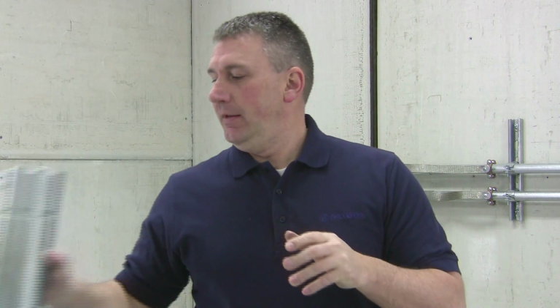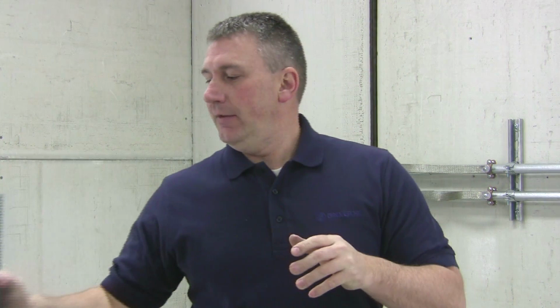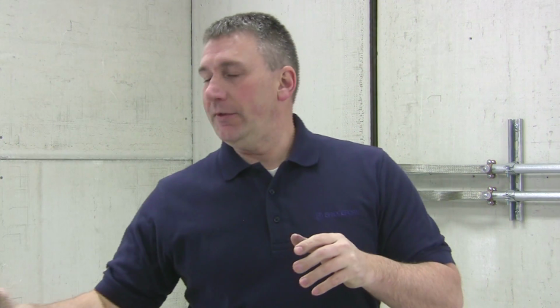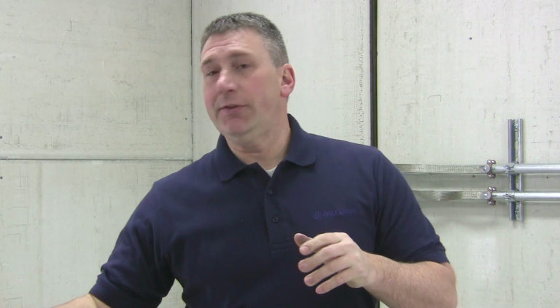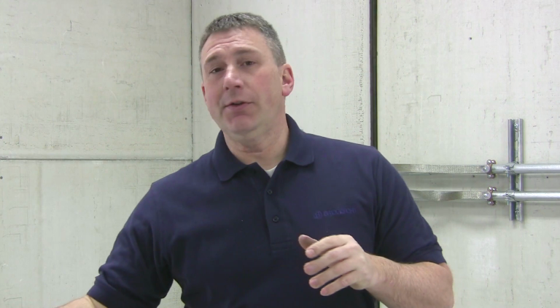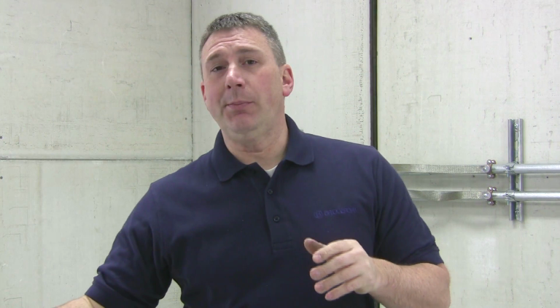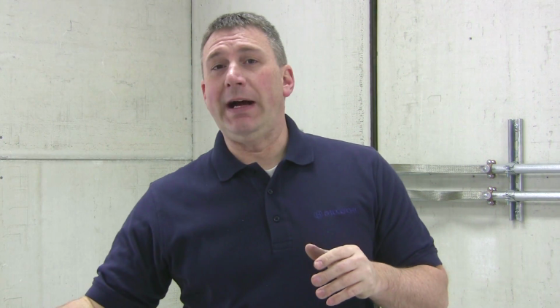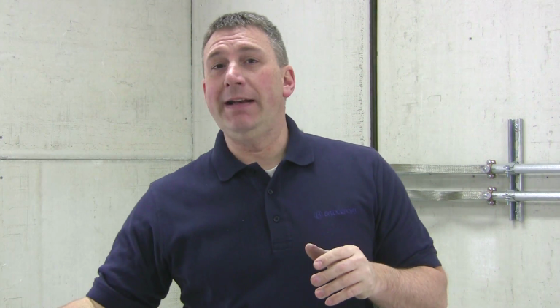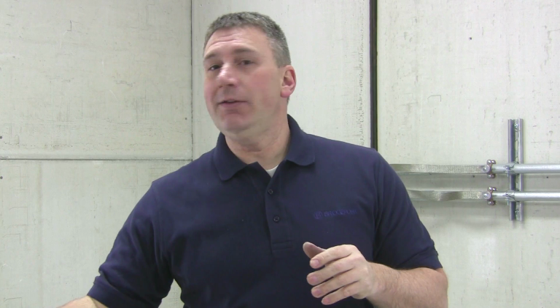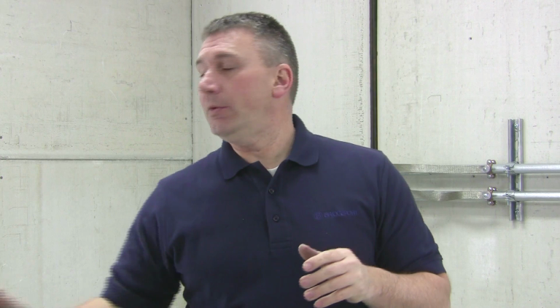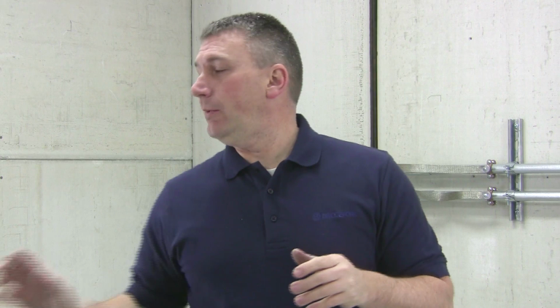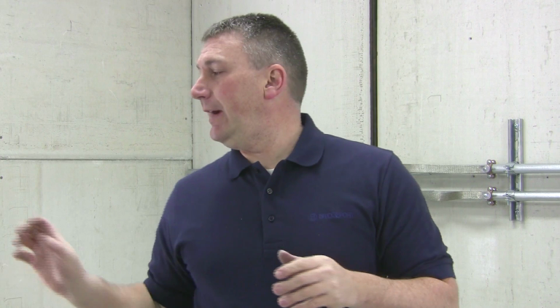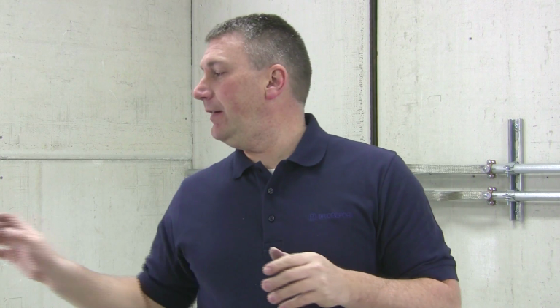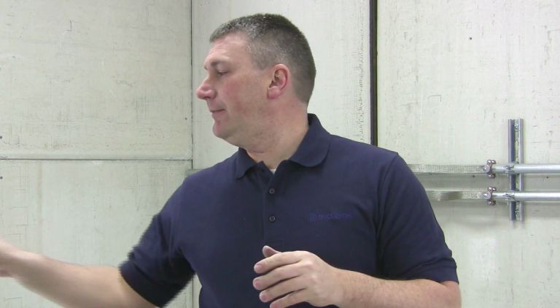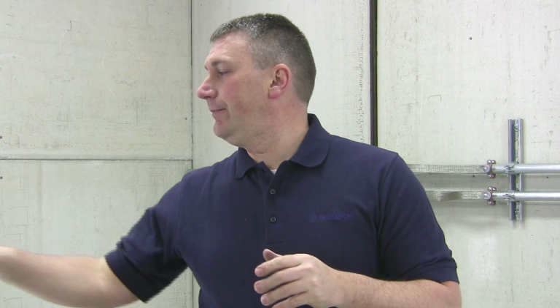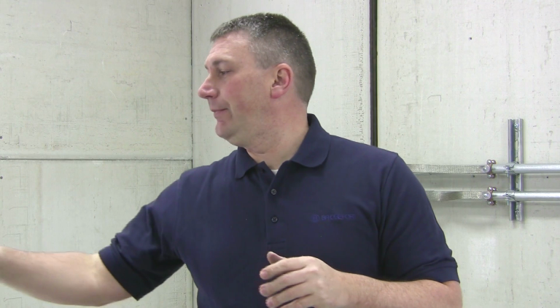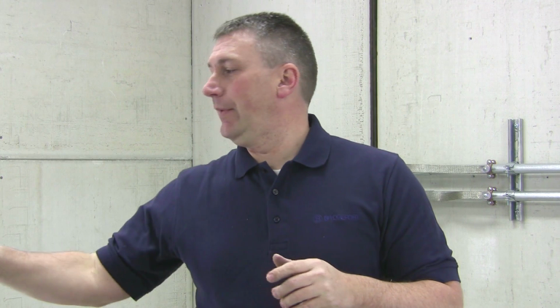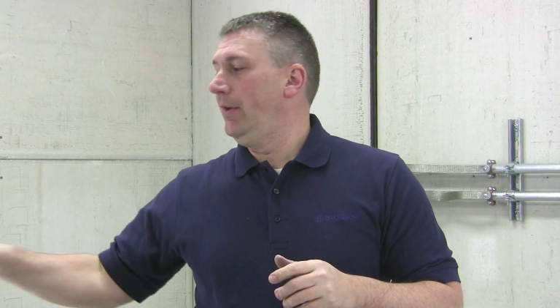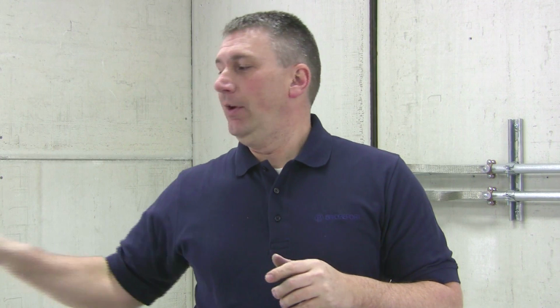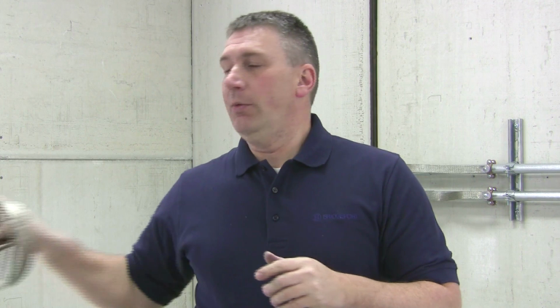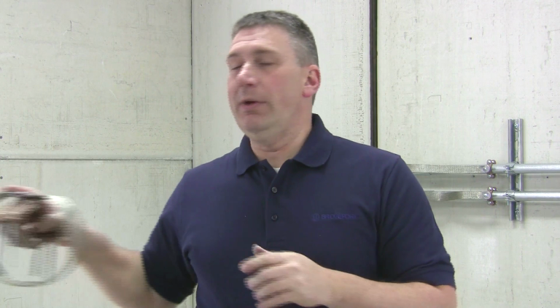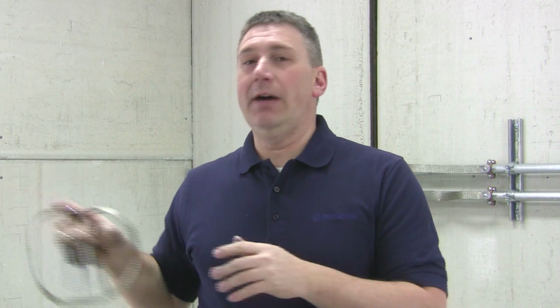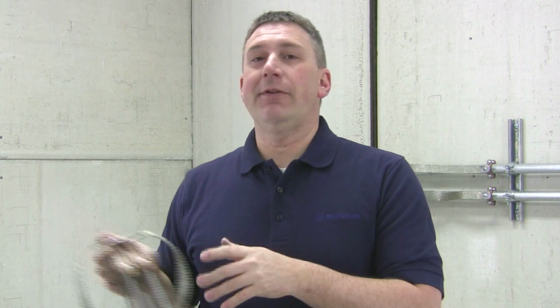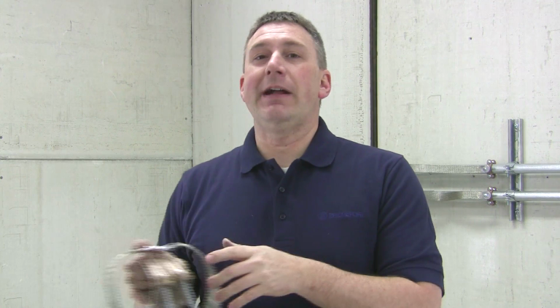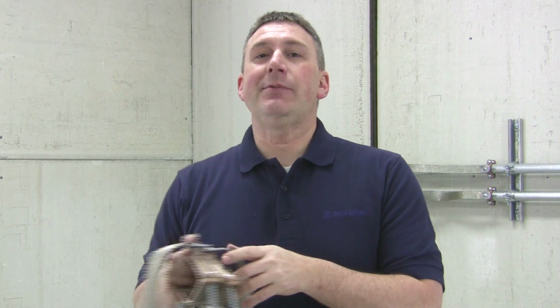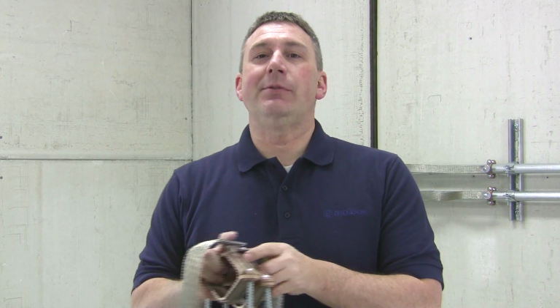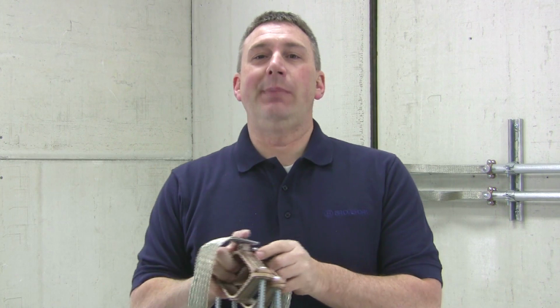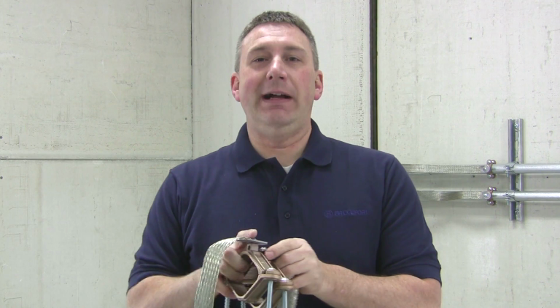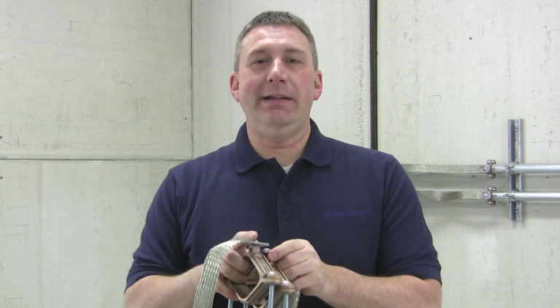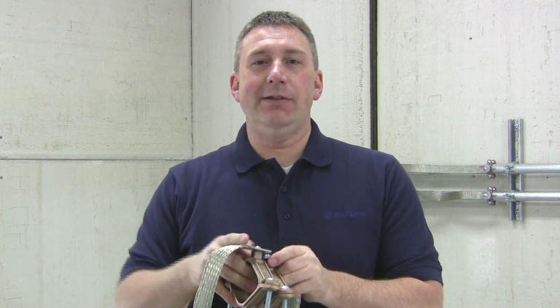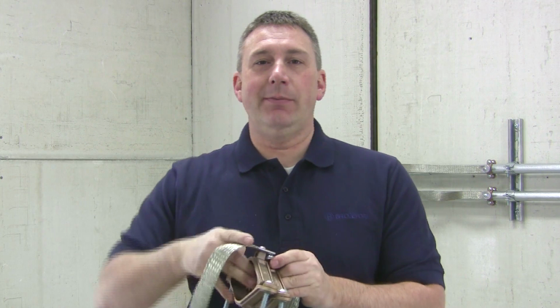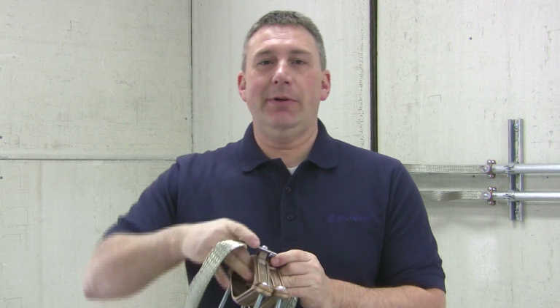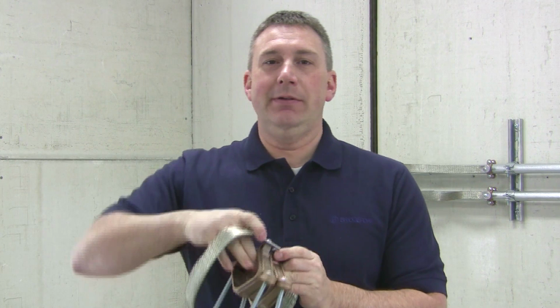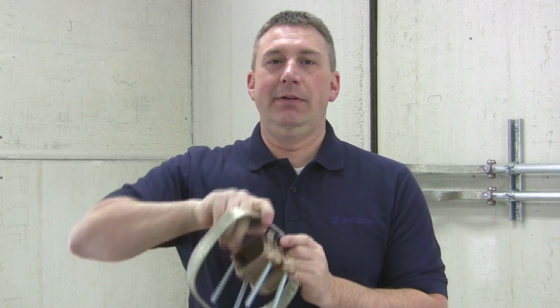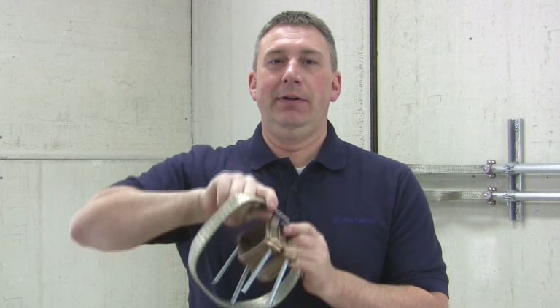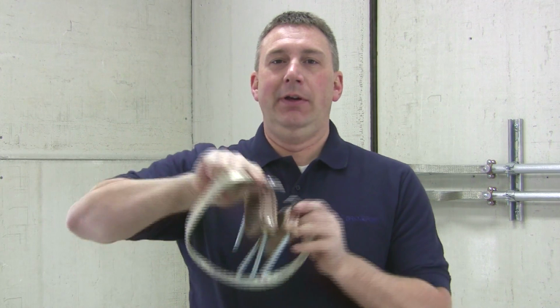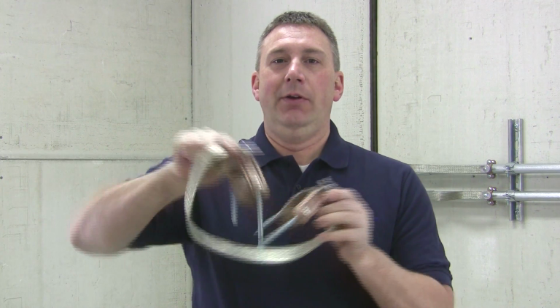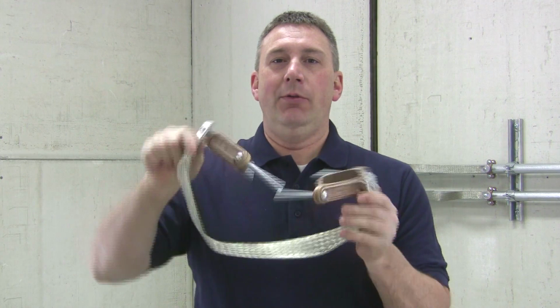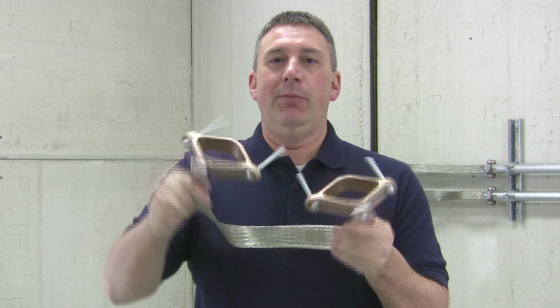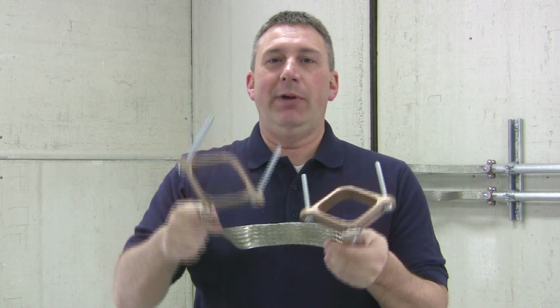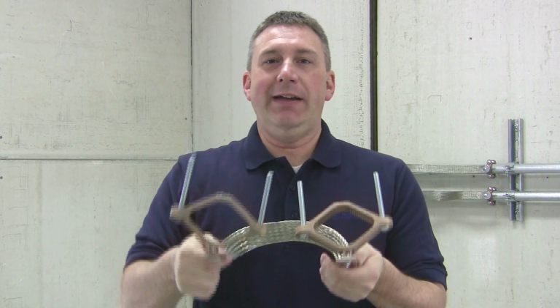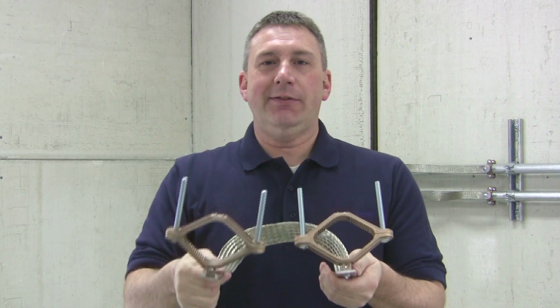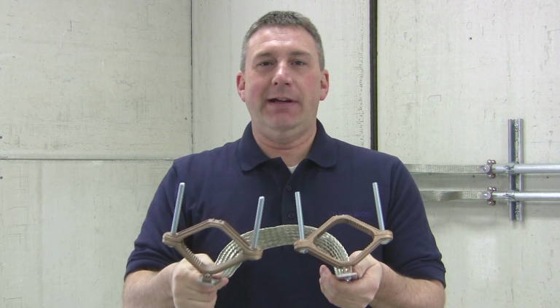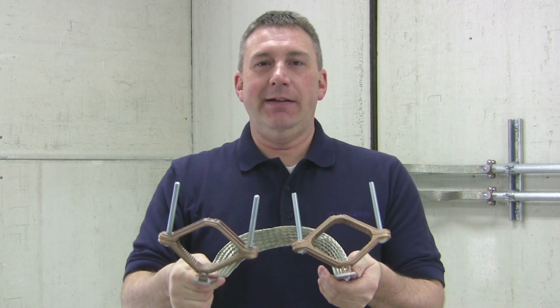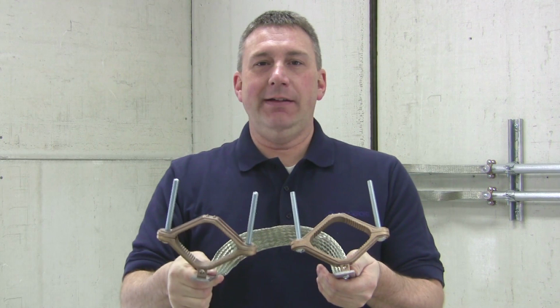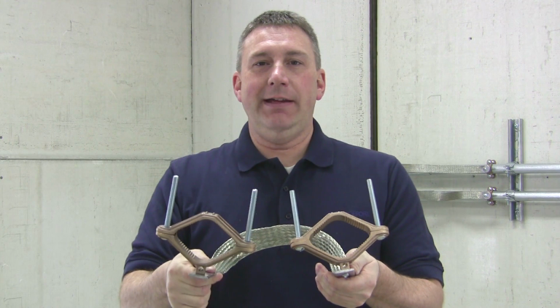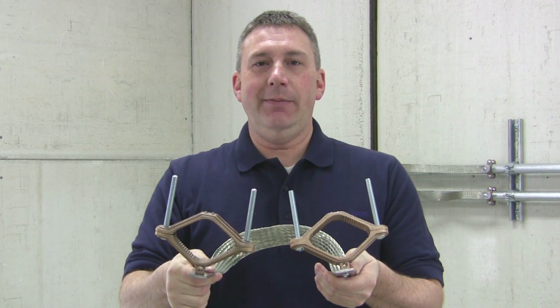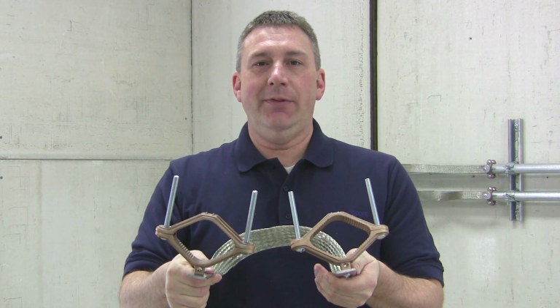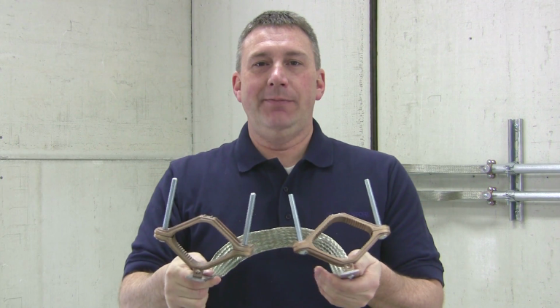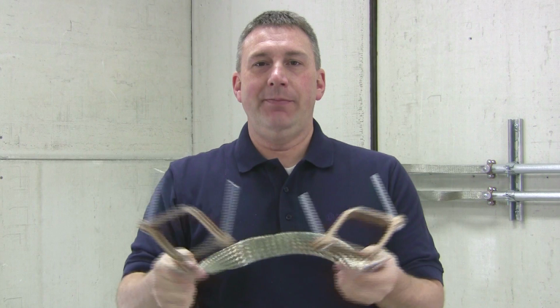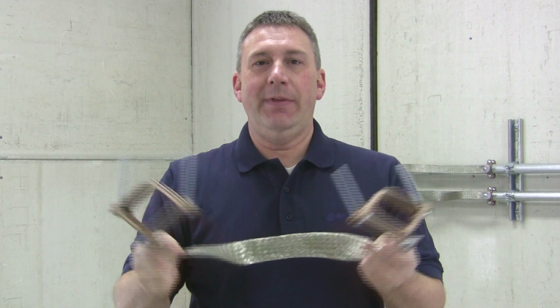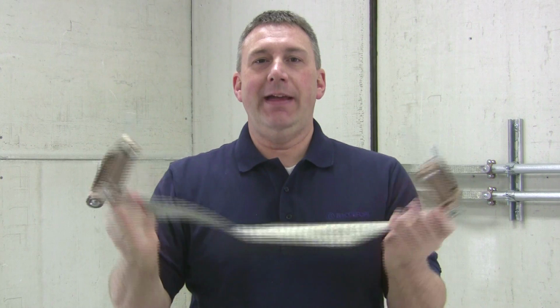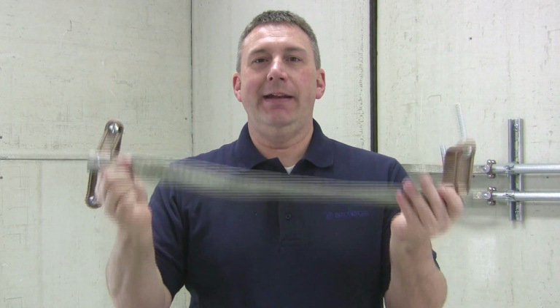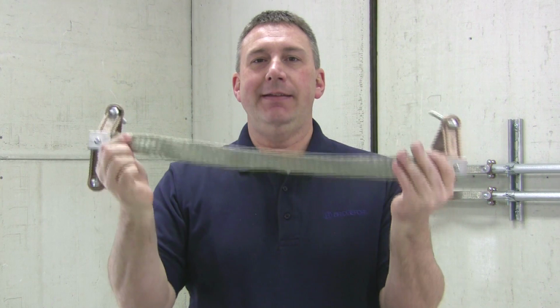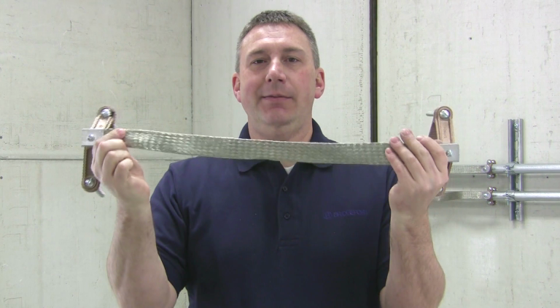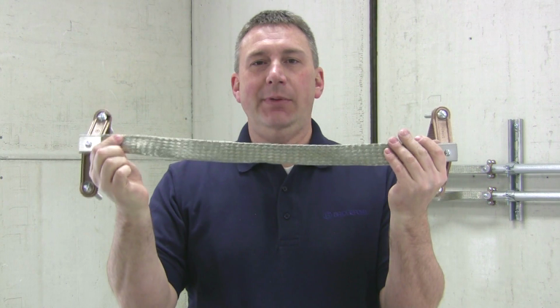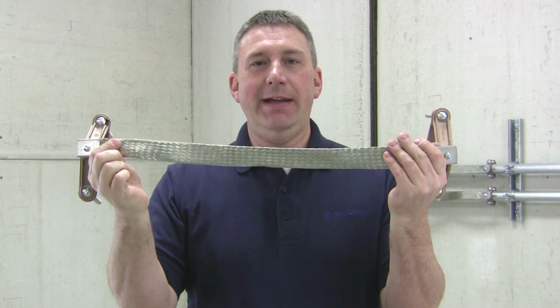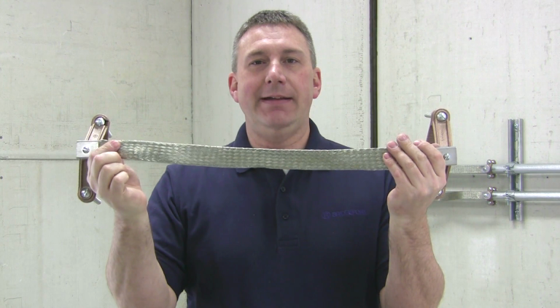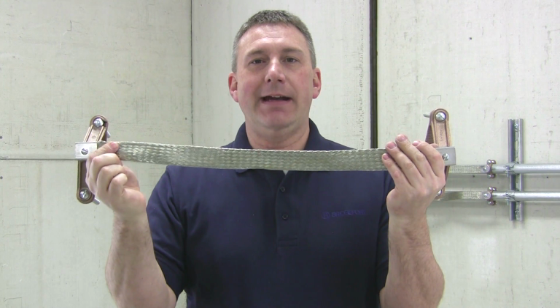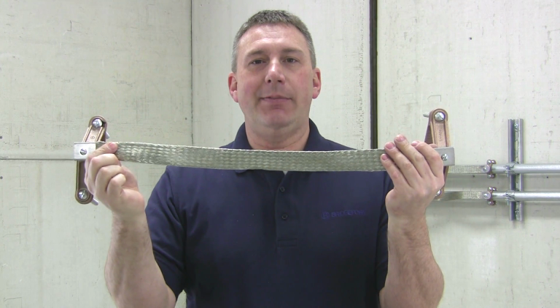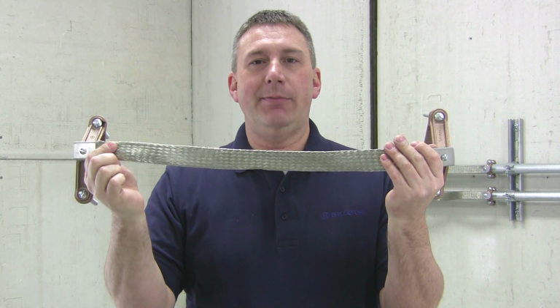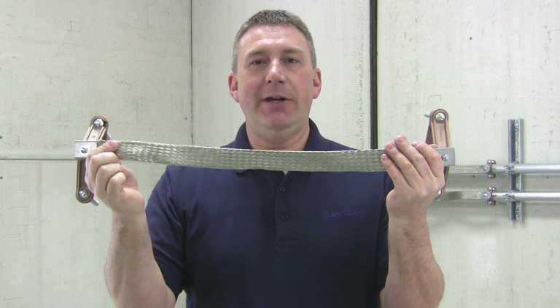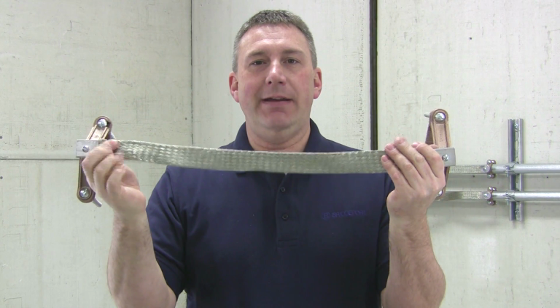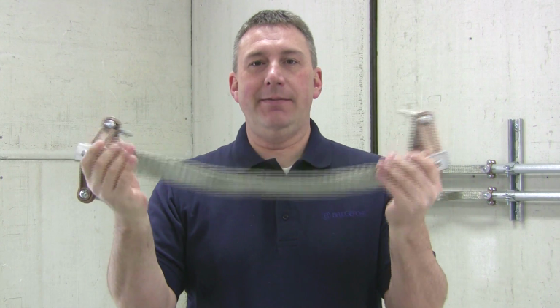If external bonding is required, we offer an optional bonding jumper with brass grounding clamps and a tin plated copper braid.